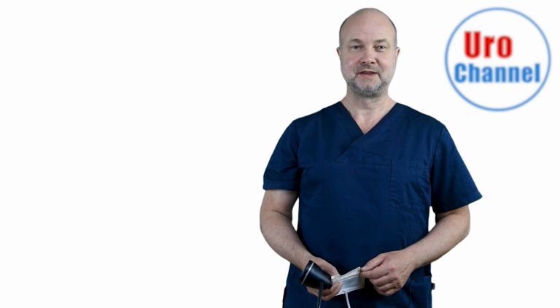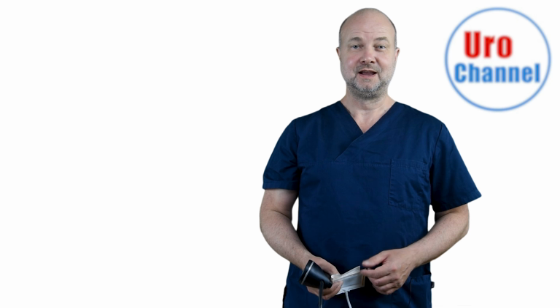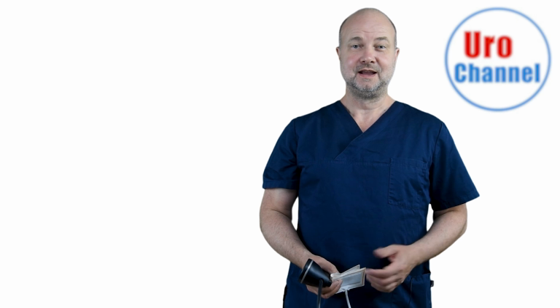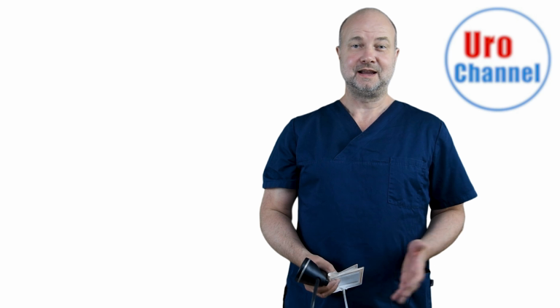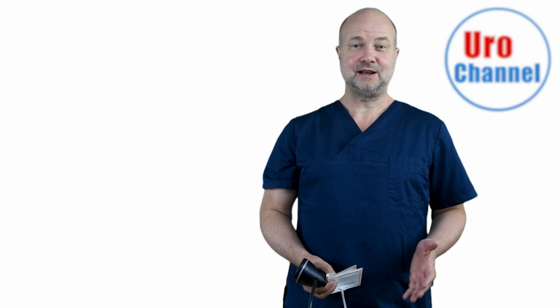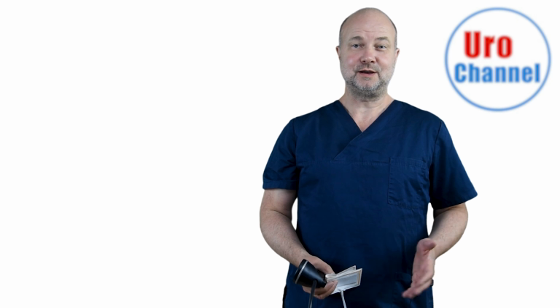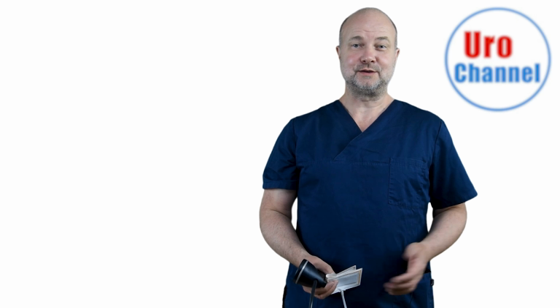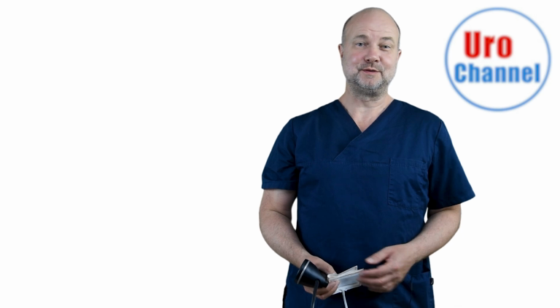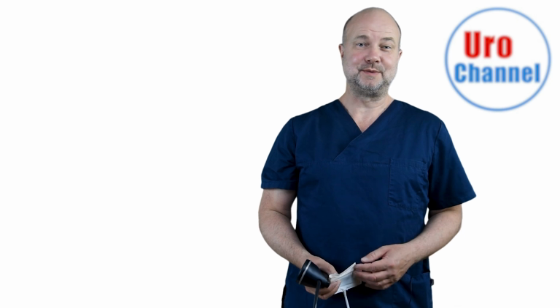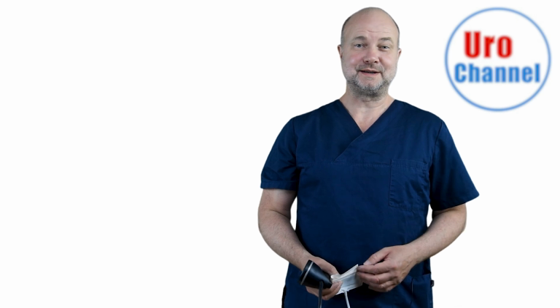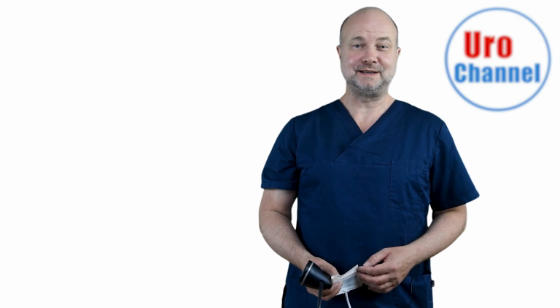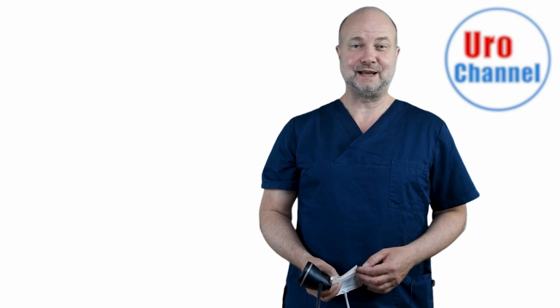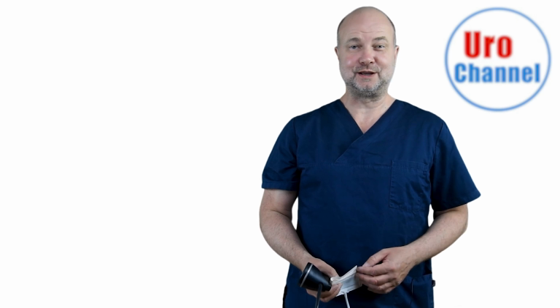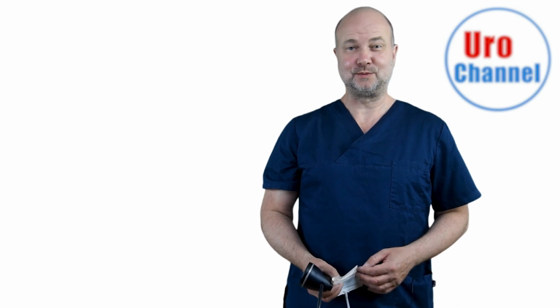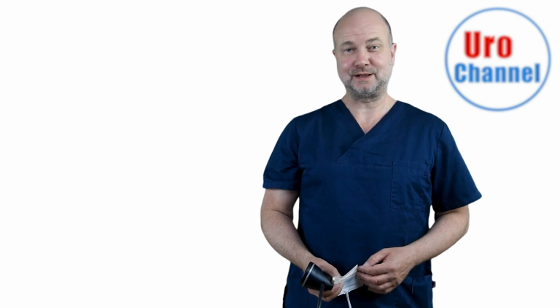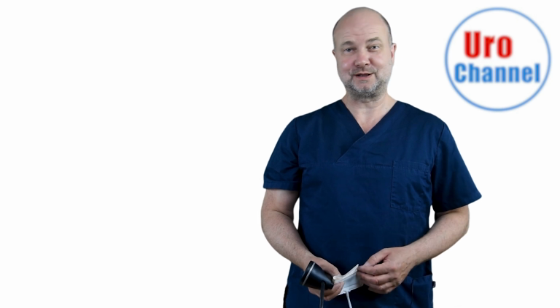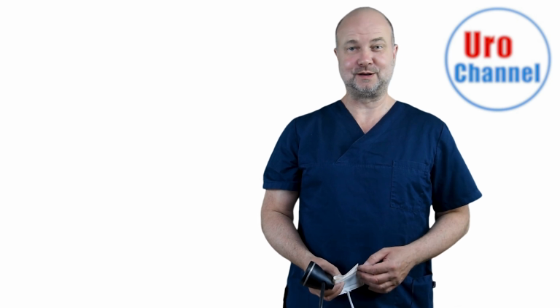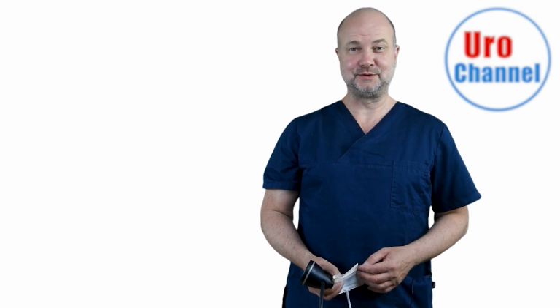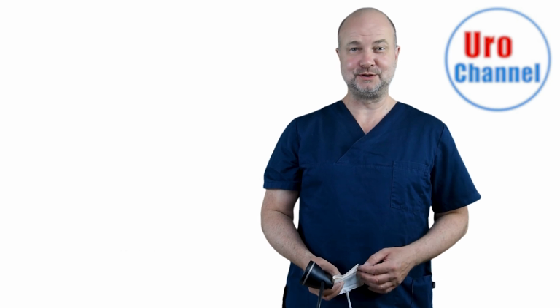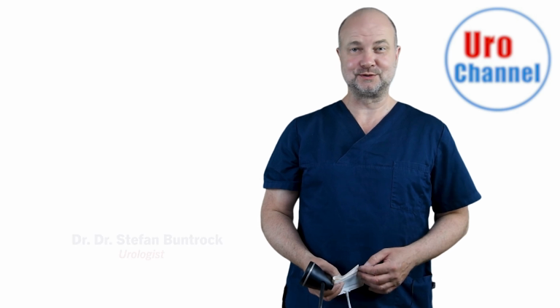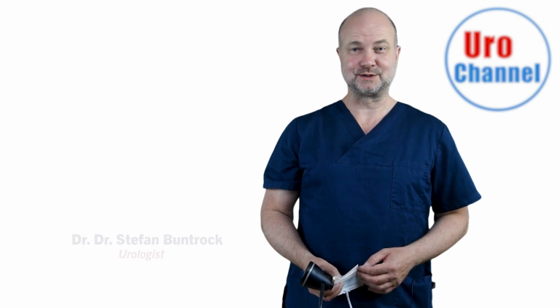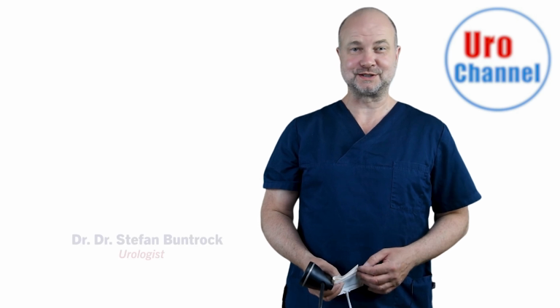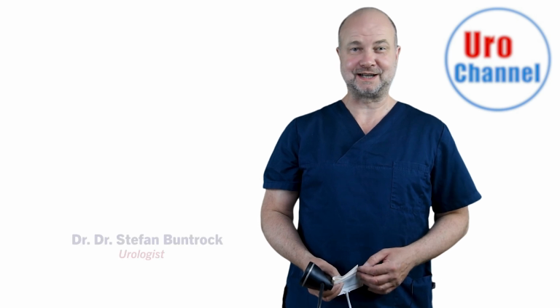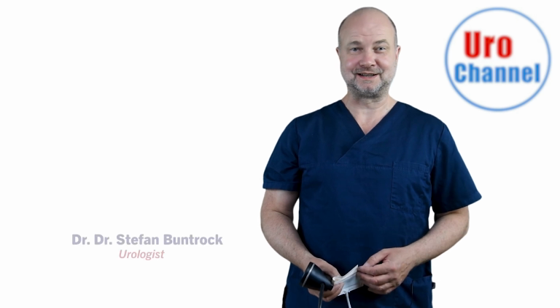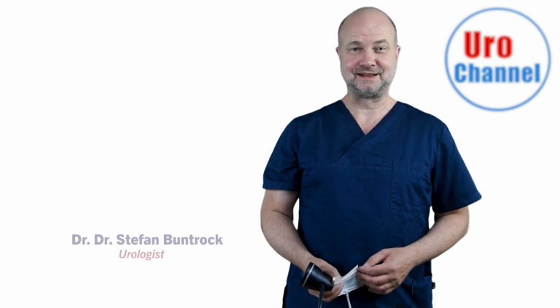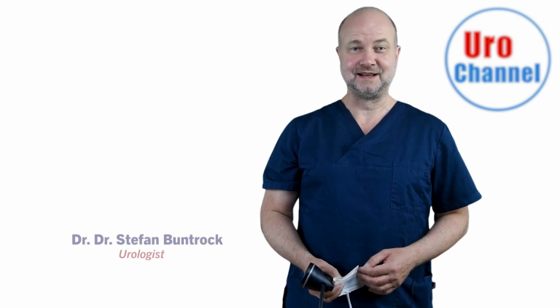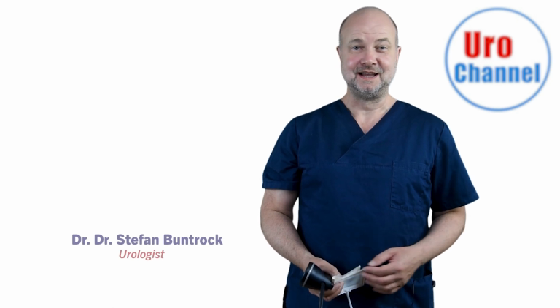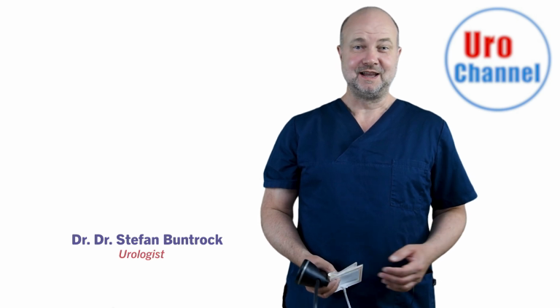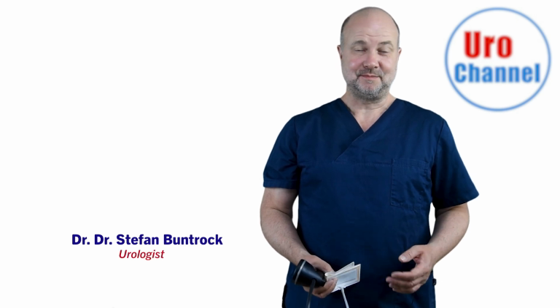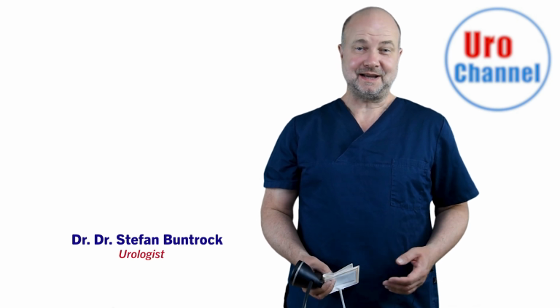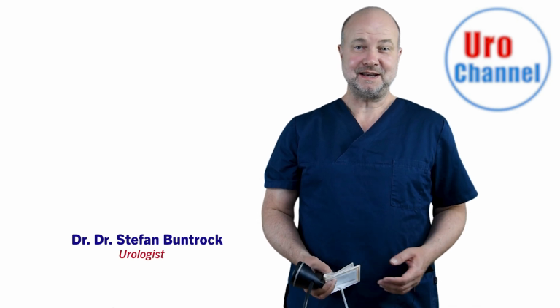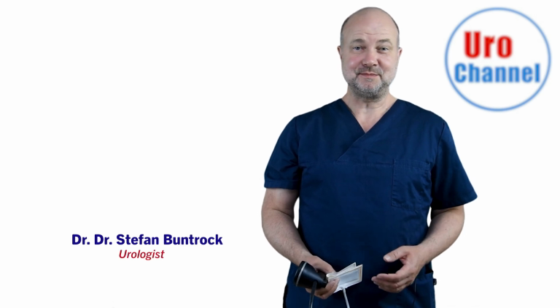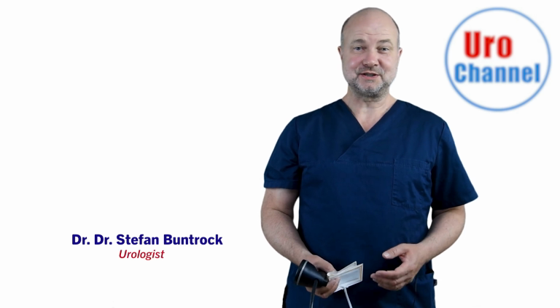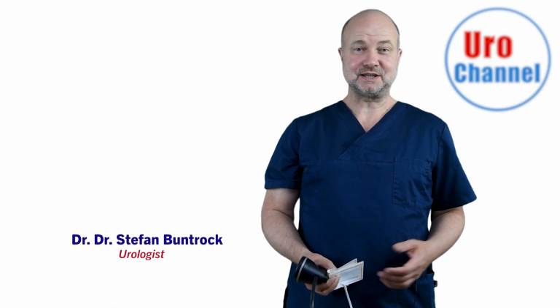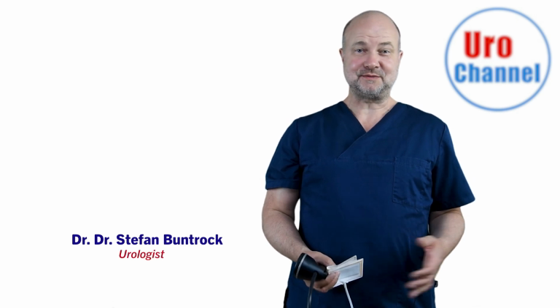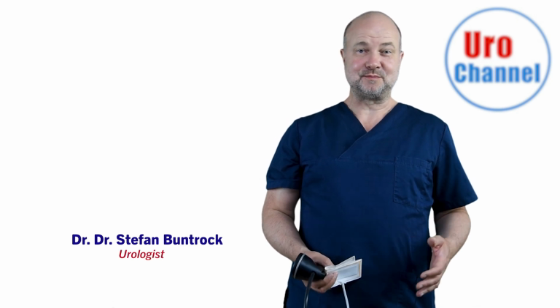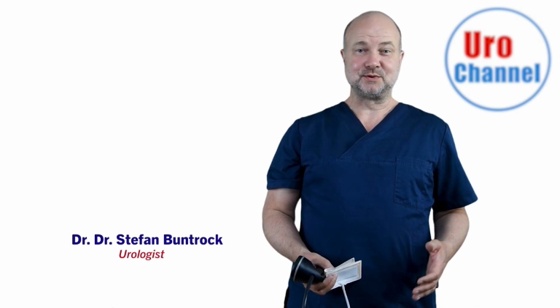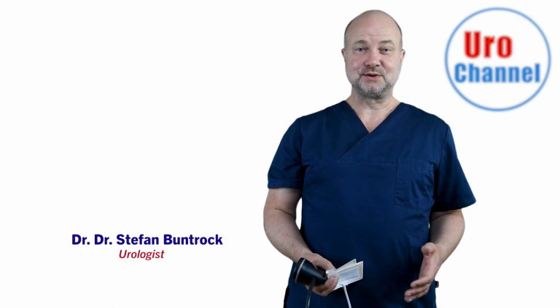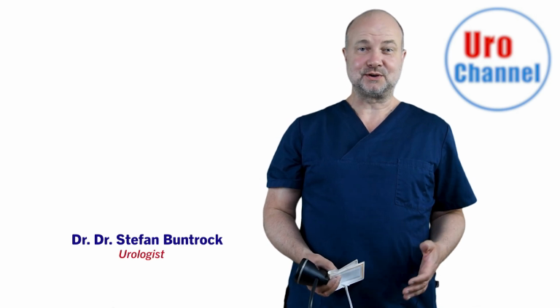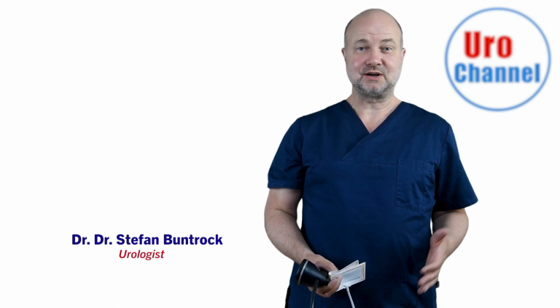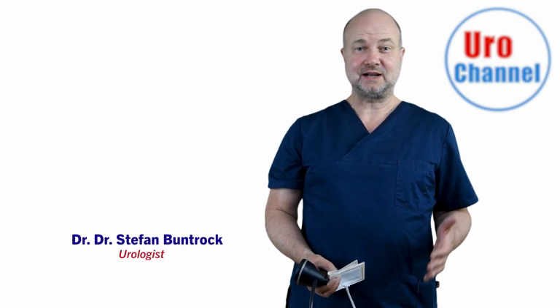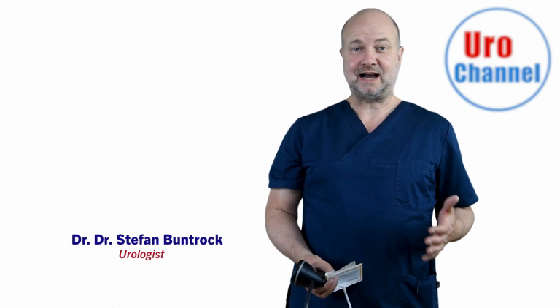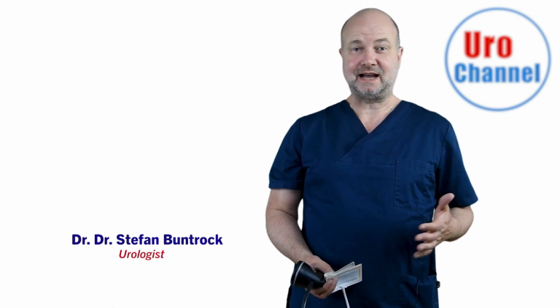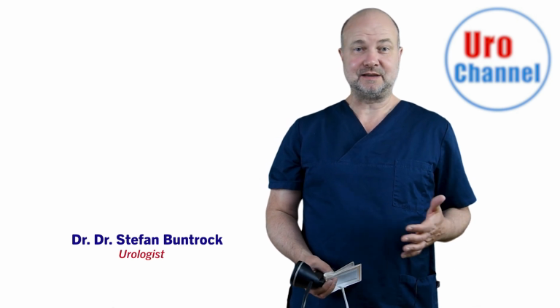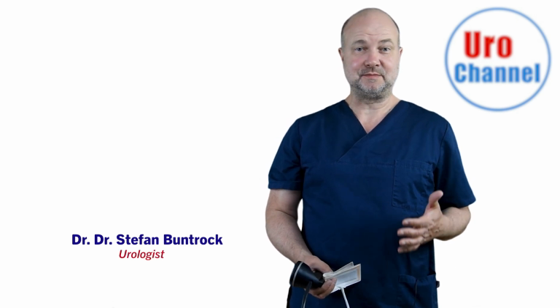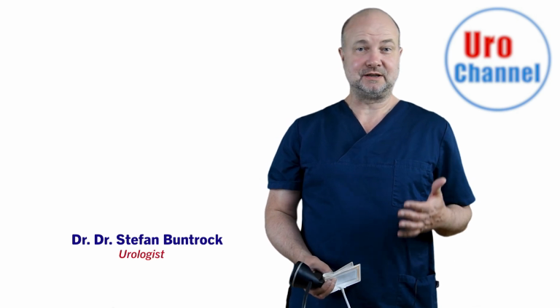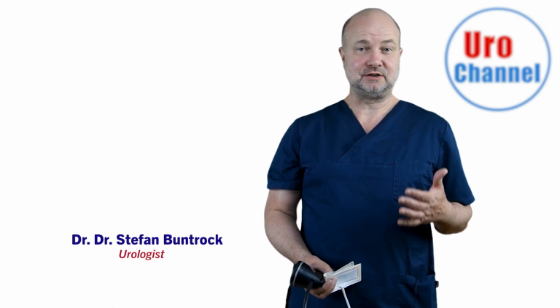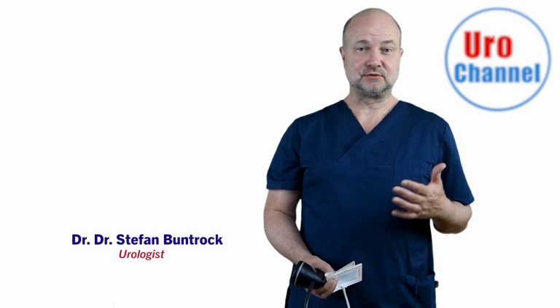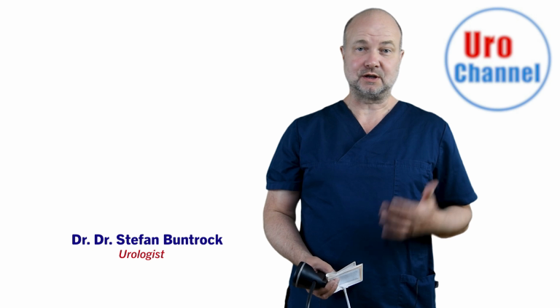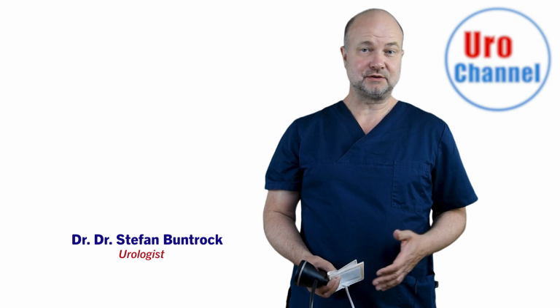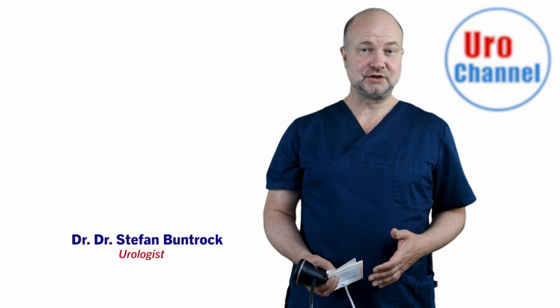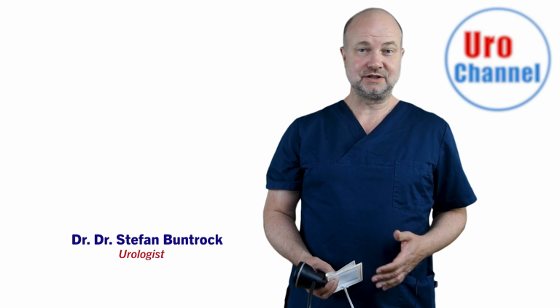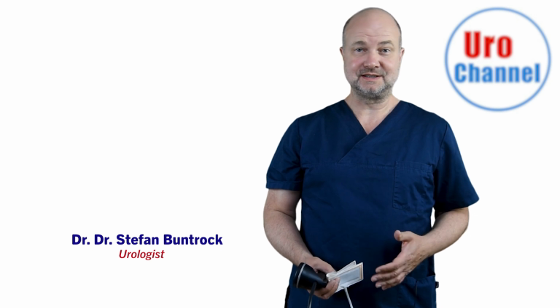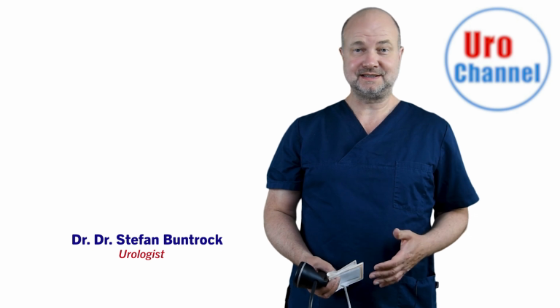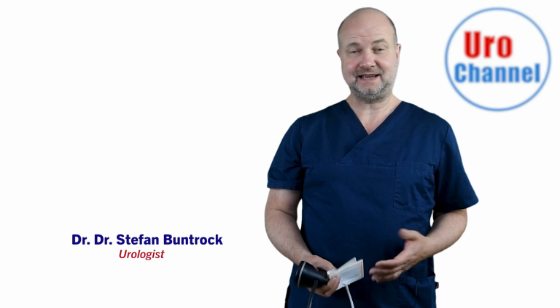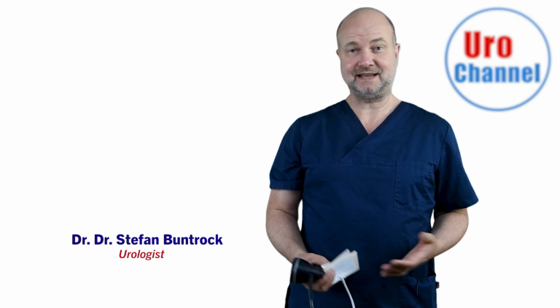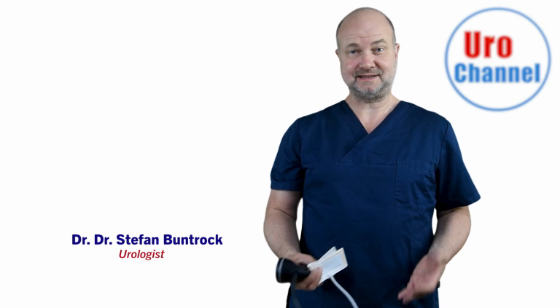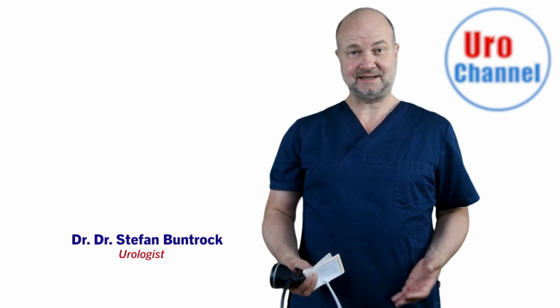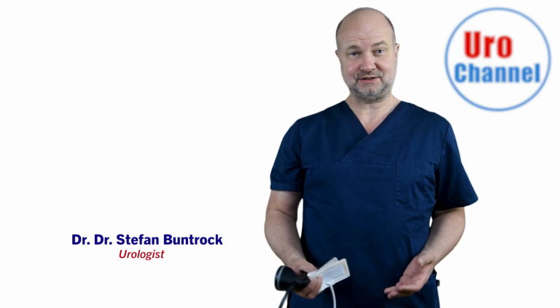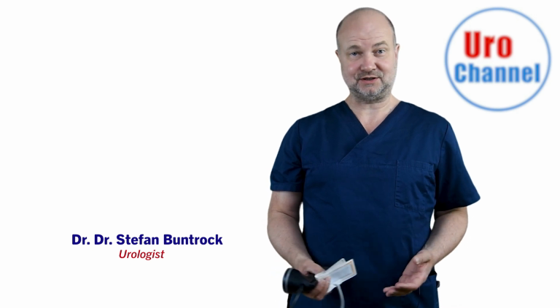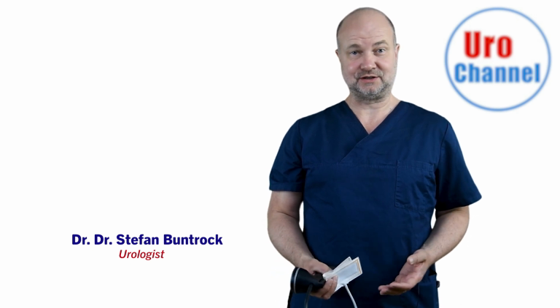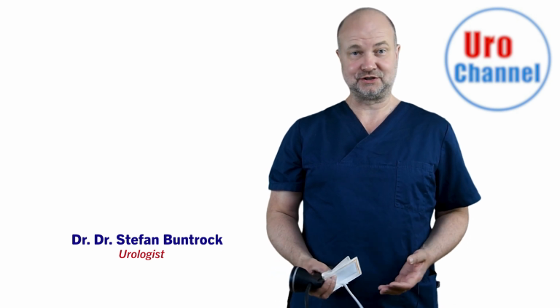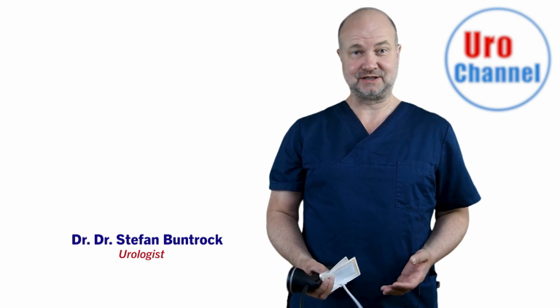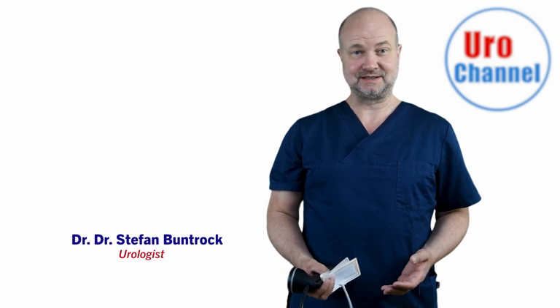Hello everybody and welcome to Uro Channel. My name is Stefan Bundrock, I am a urologist and sexologist.